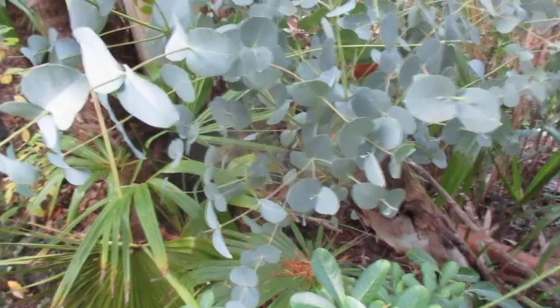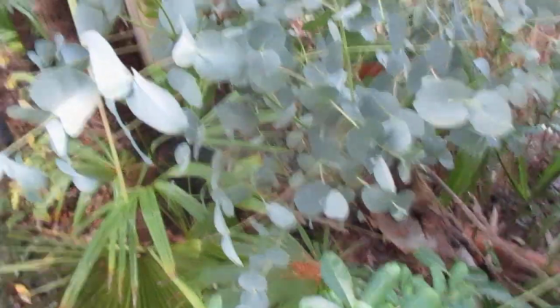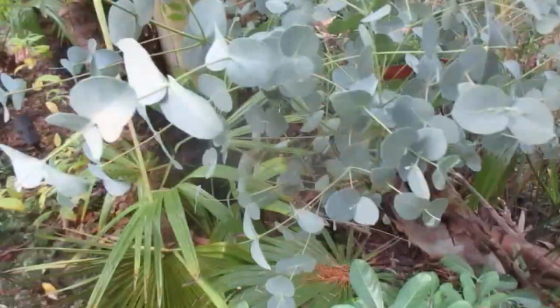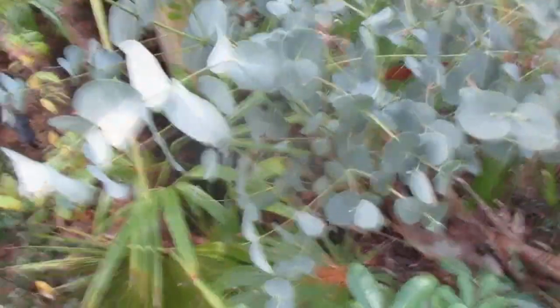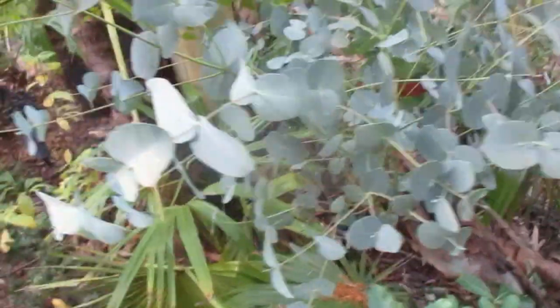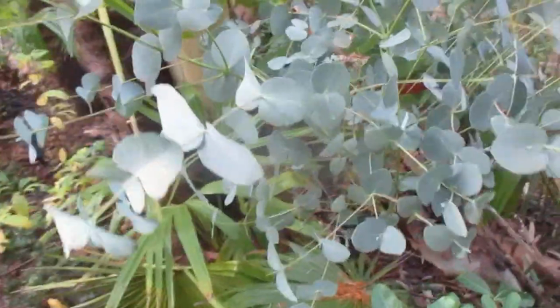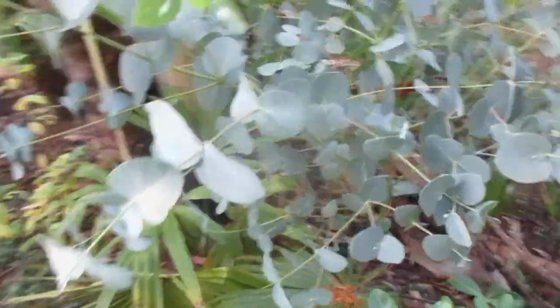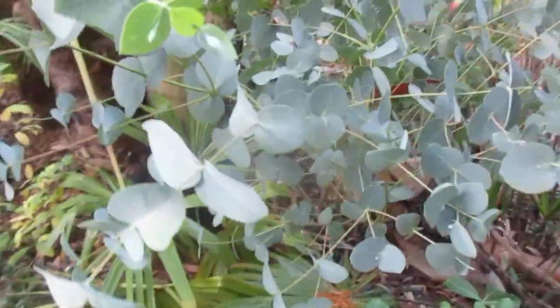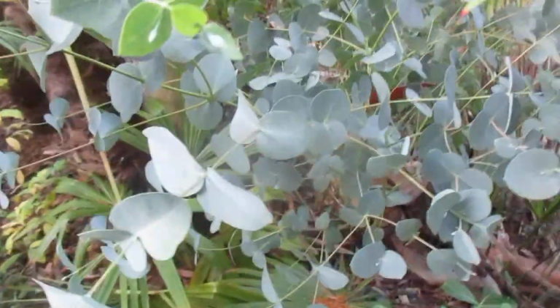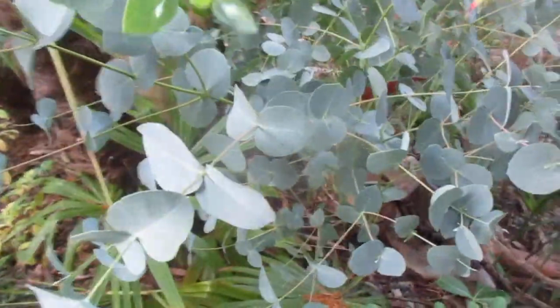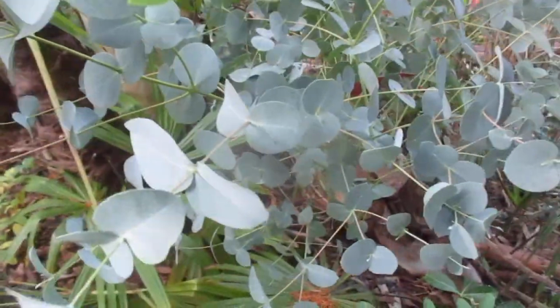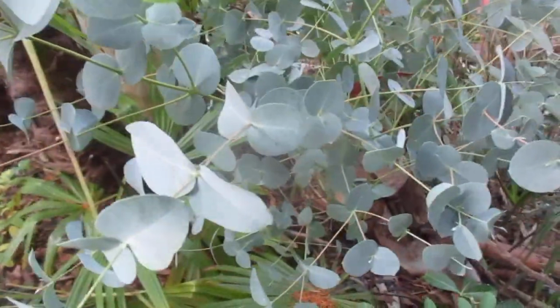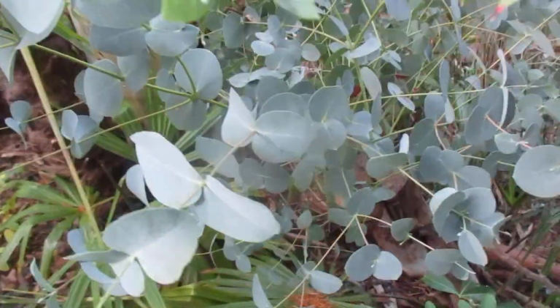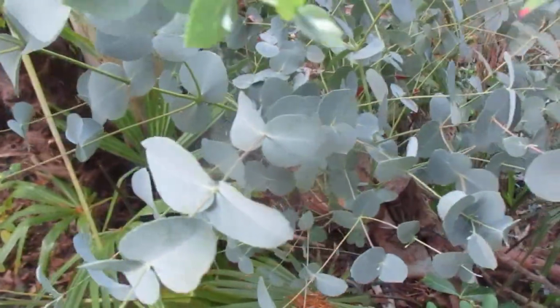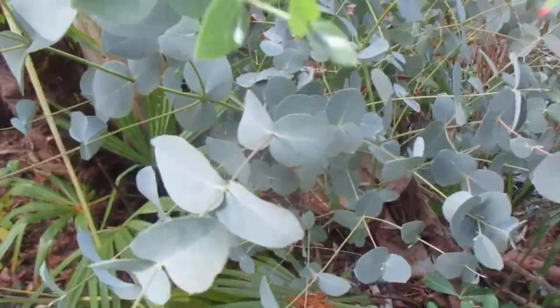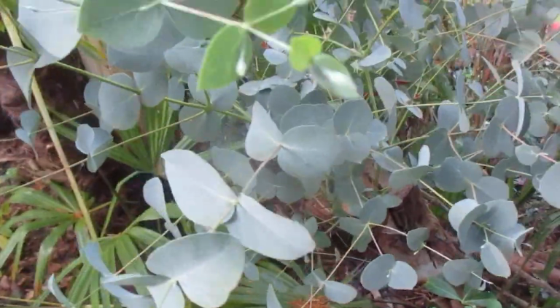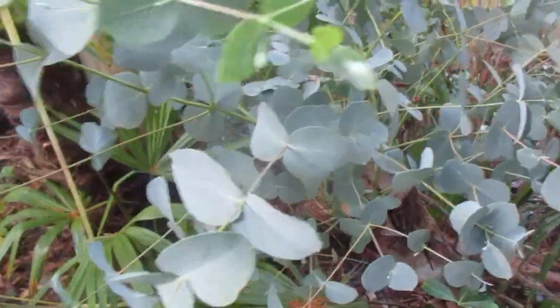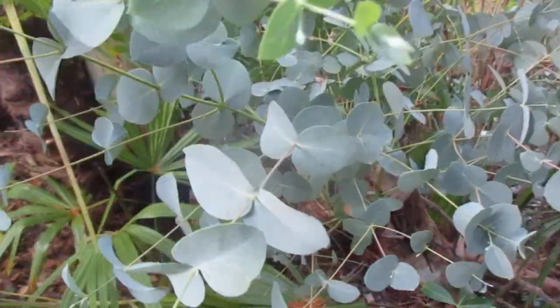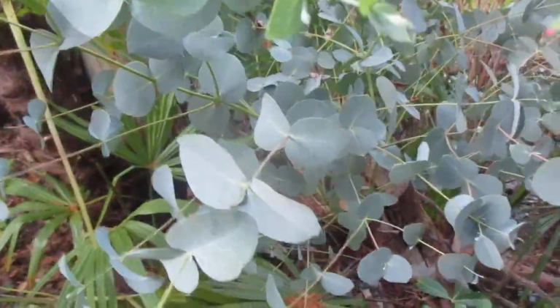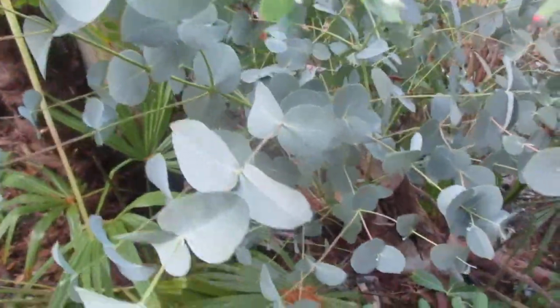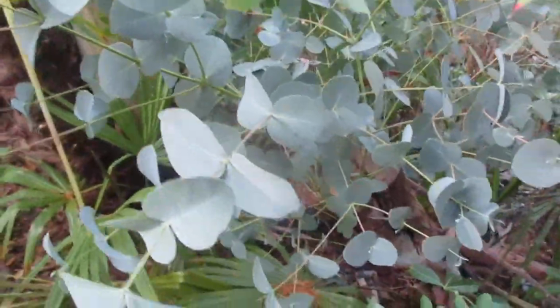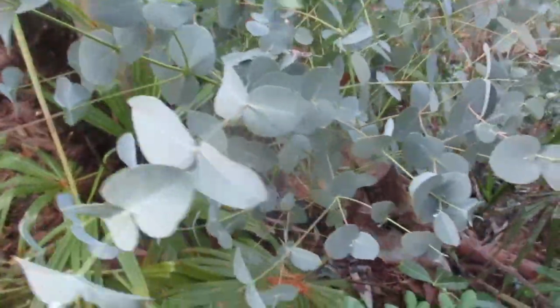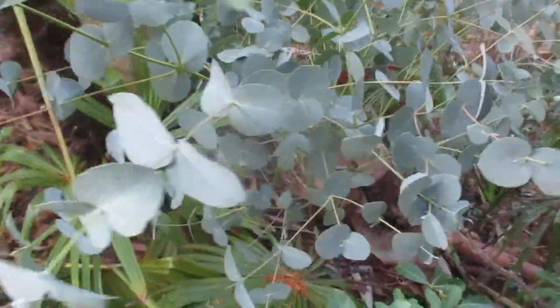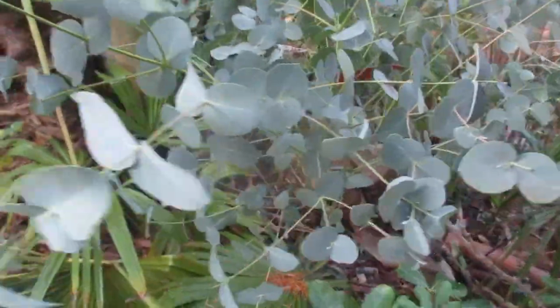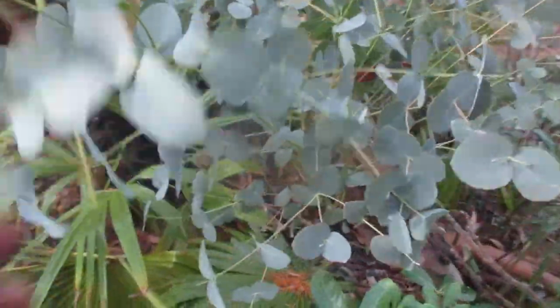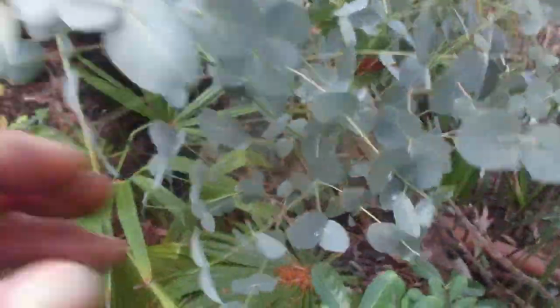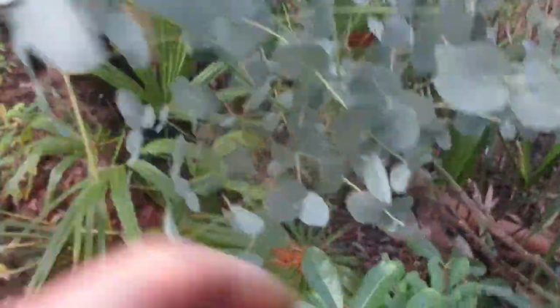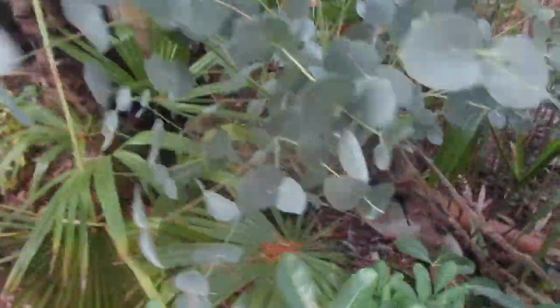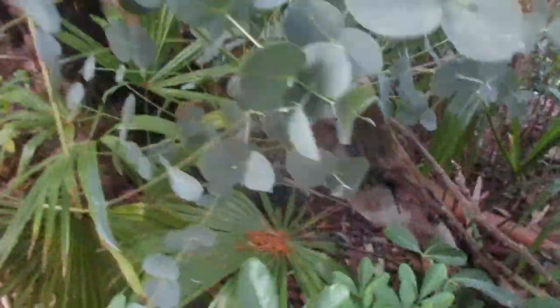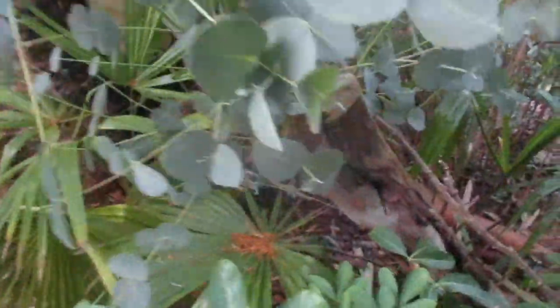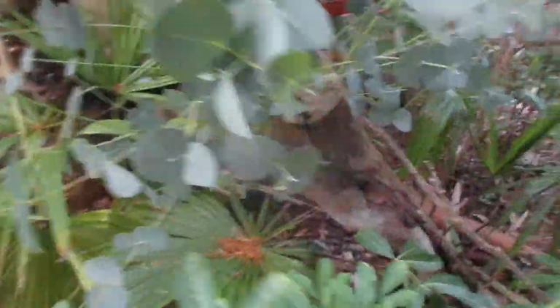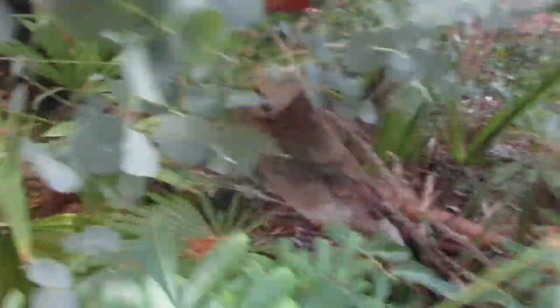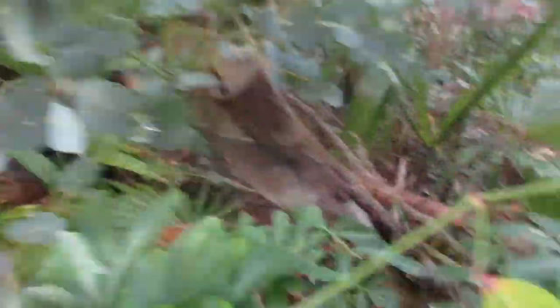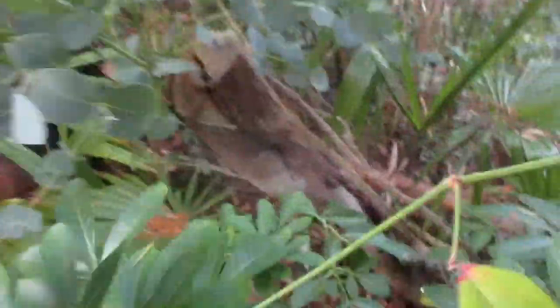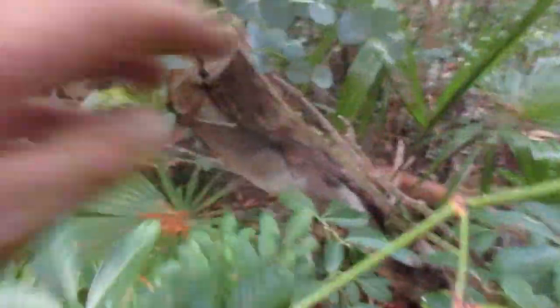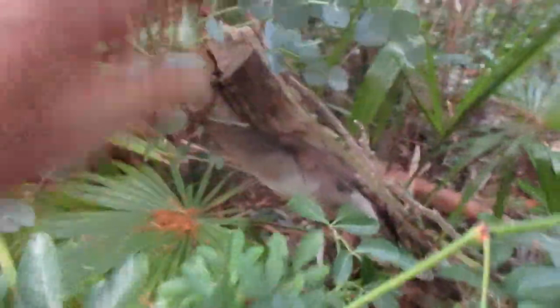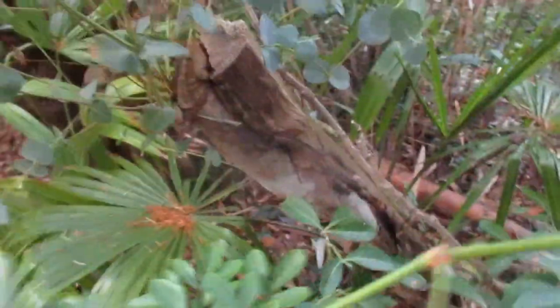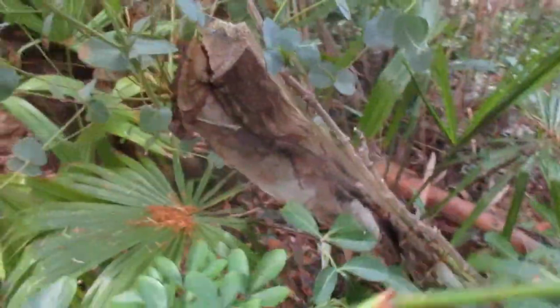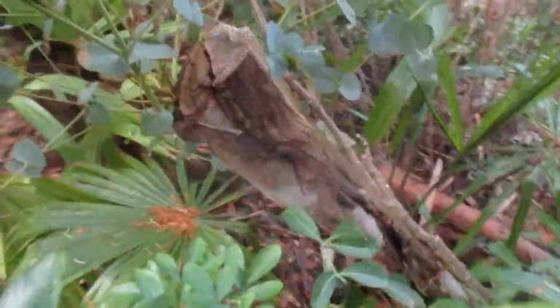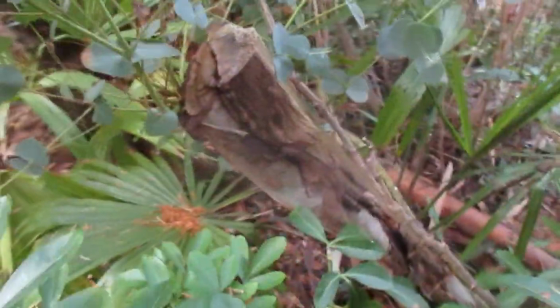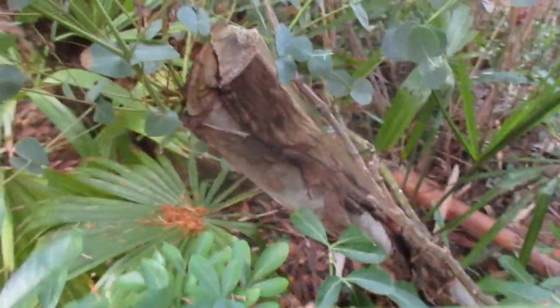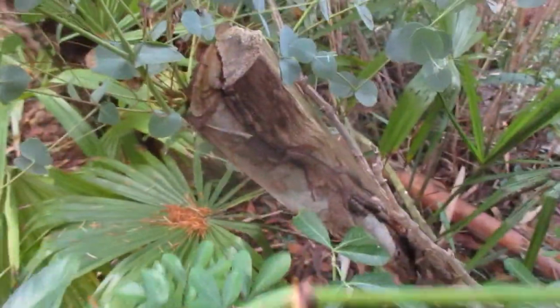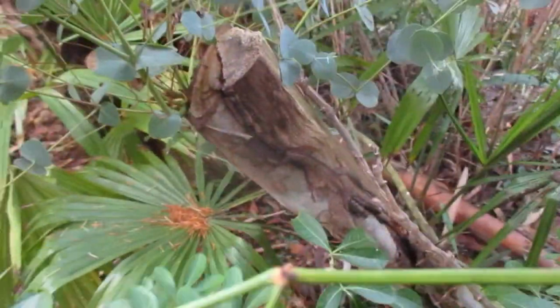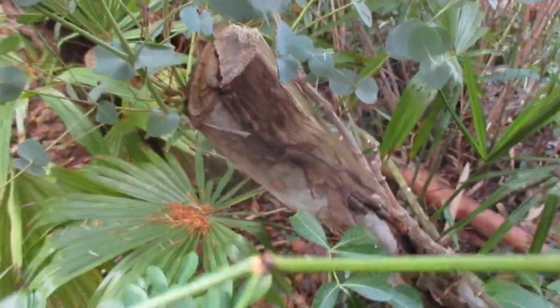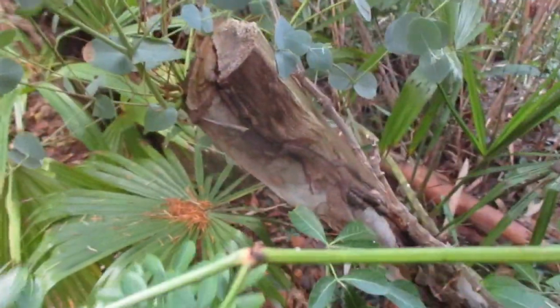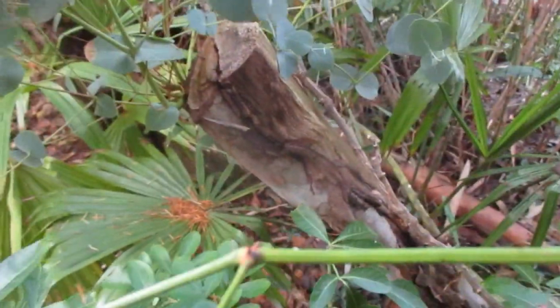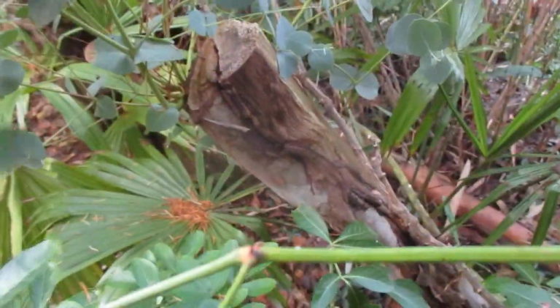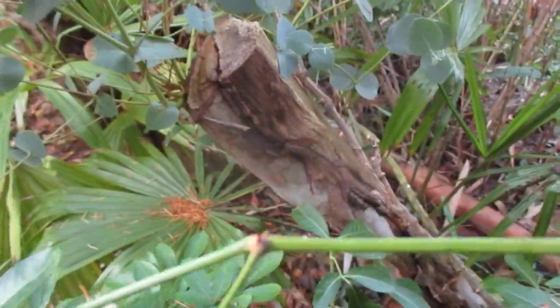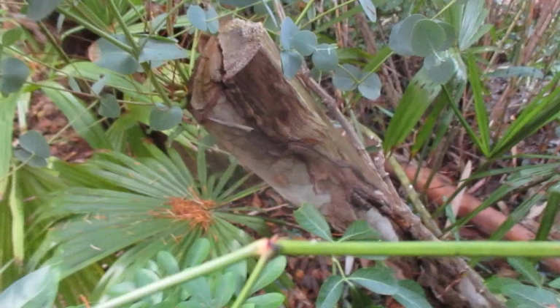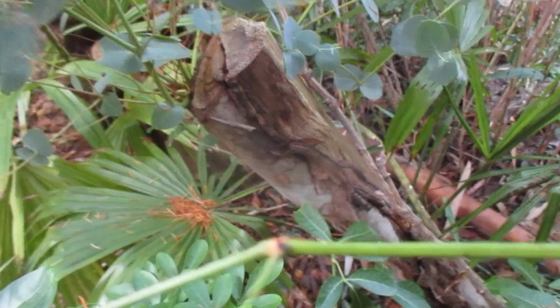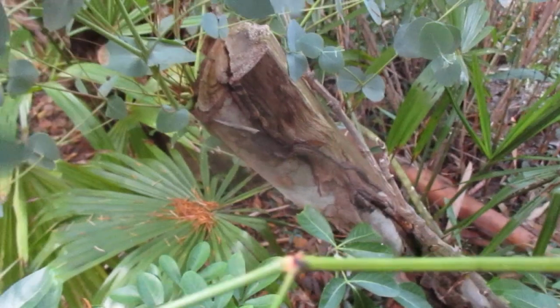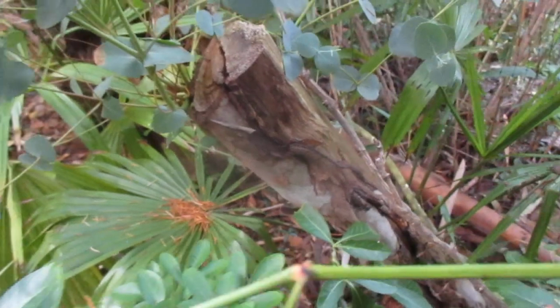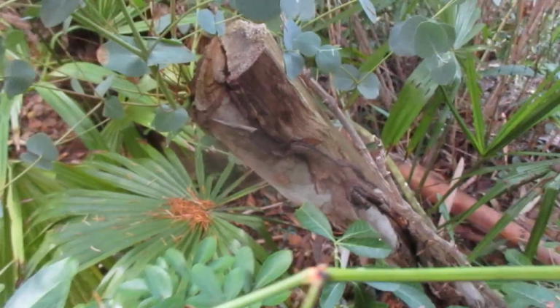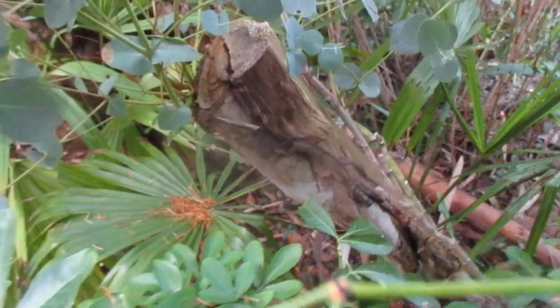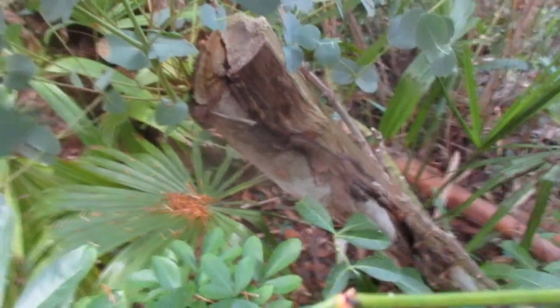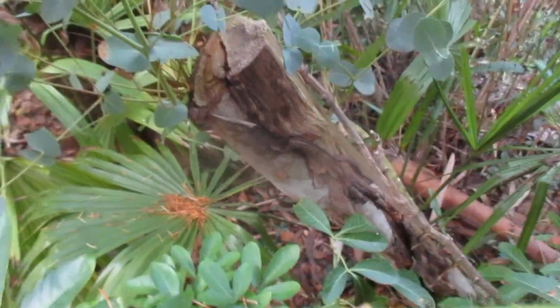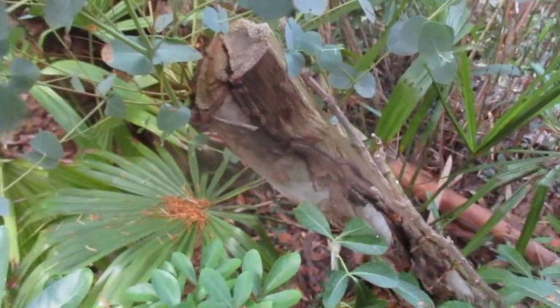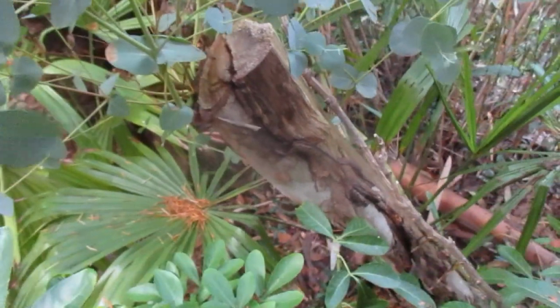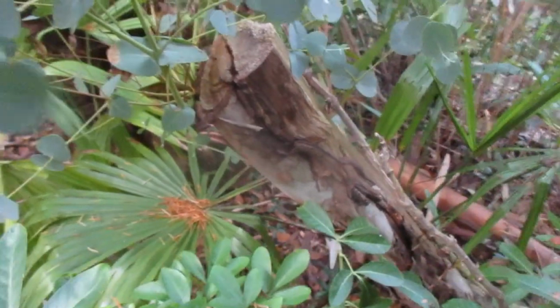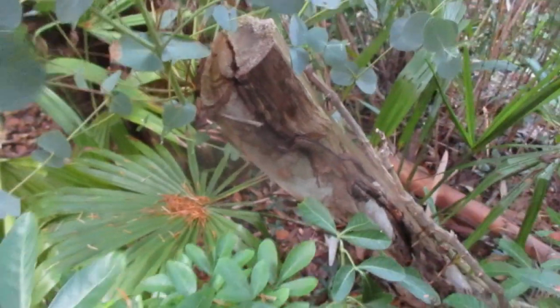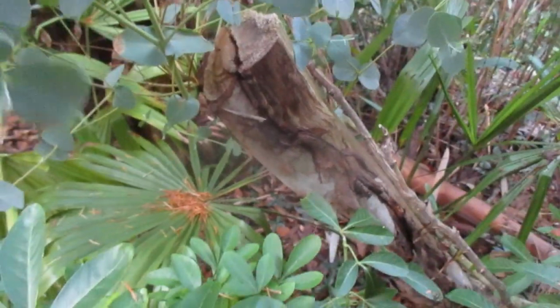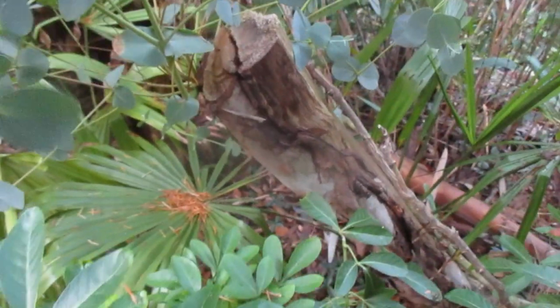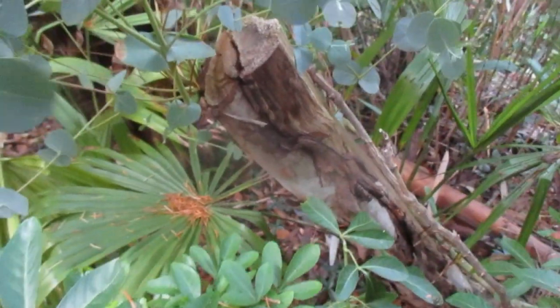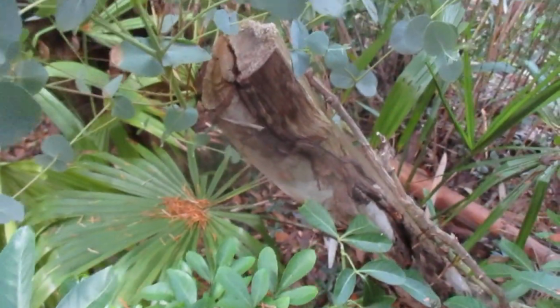Show you something here. It's really interesting. So this is a eucalyptus tree in our garden — one of many species we grow.